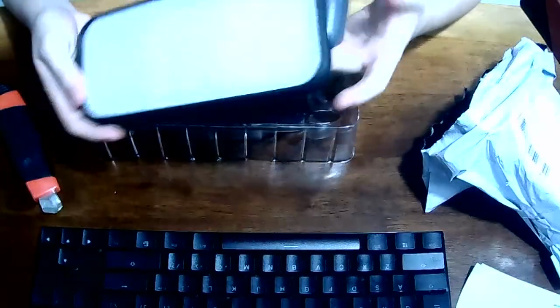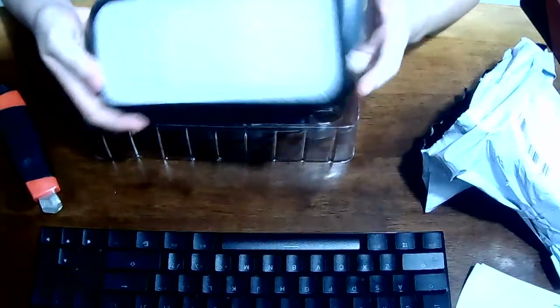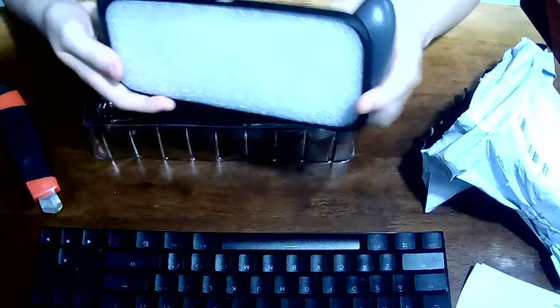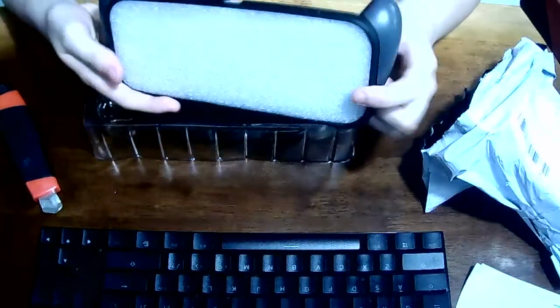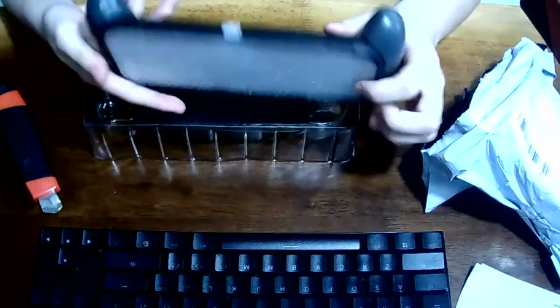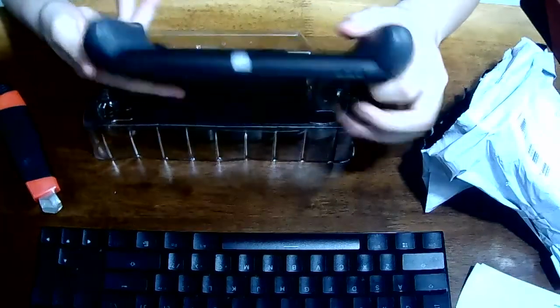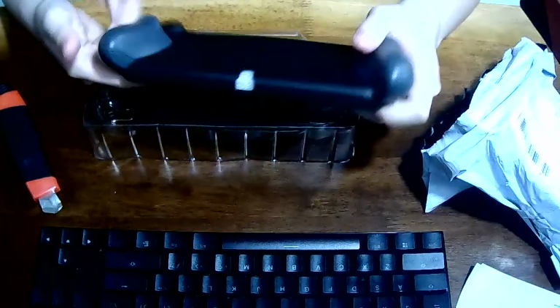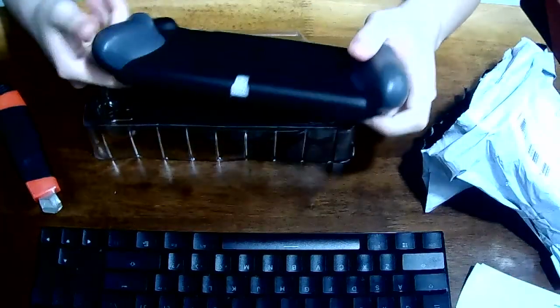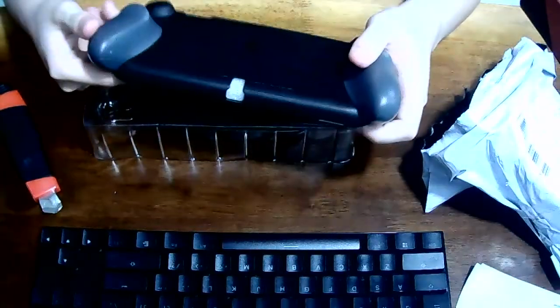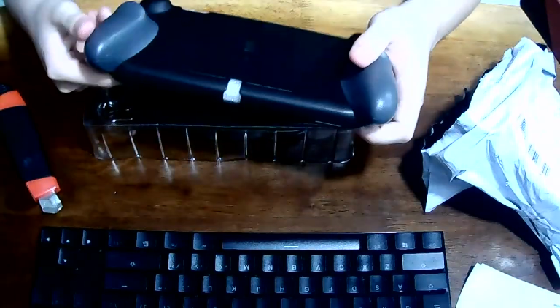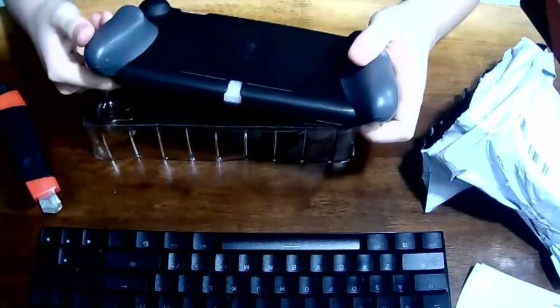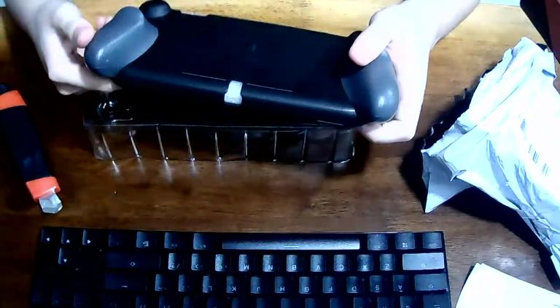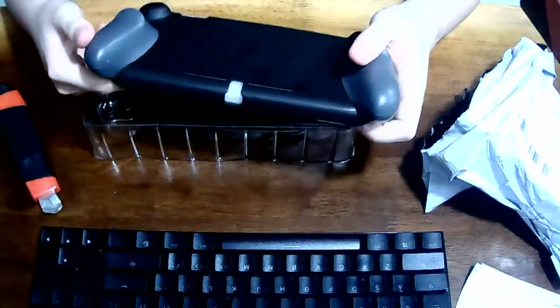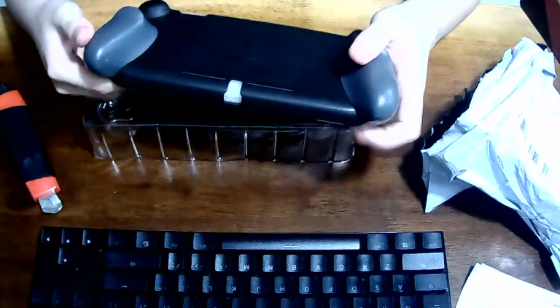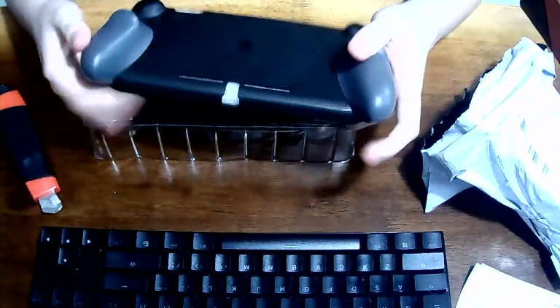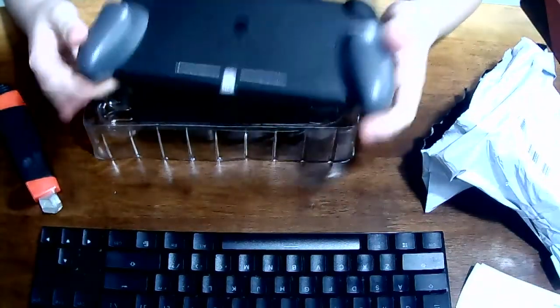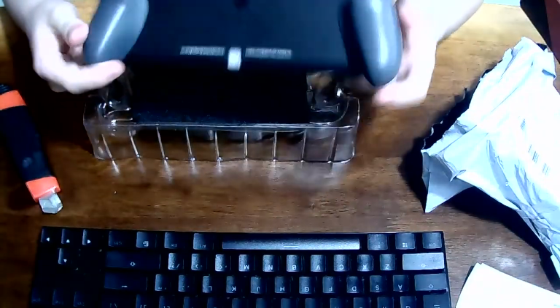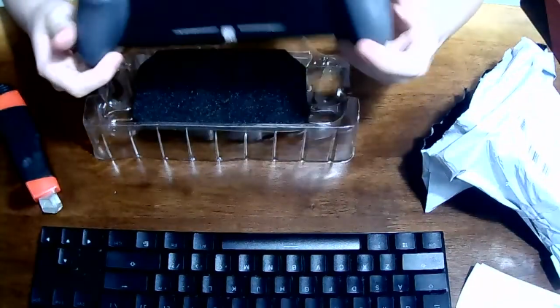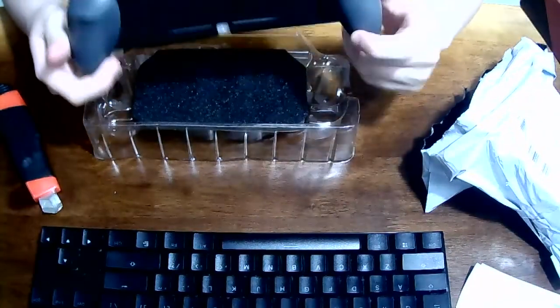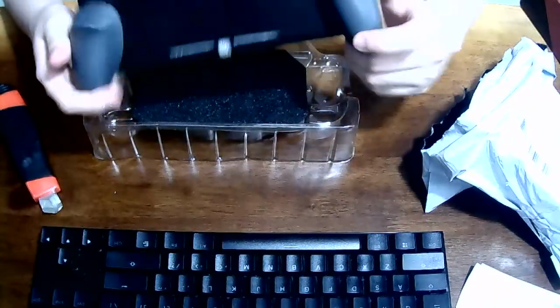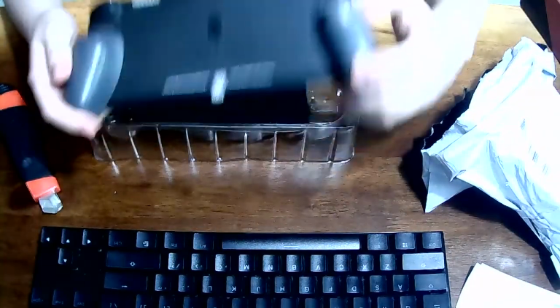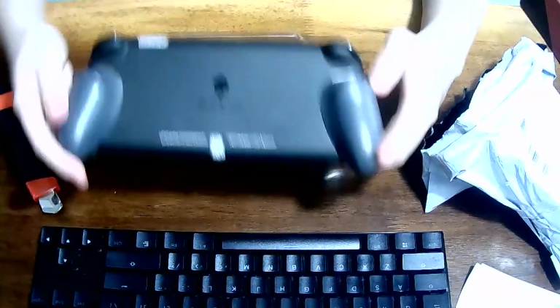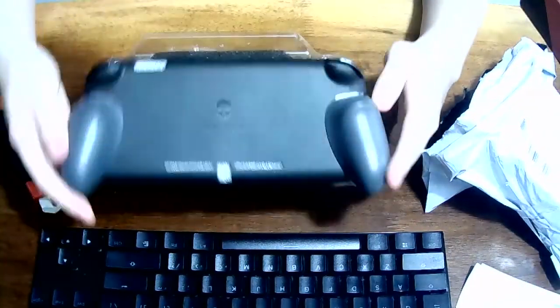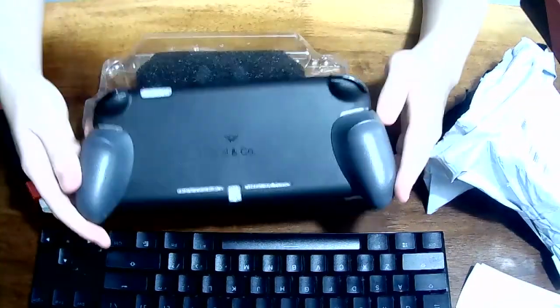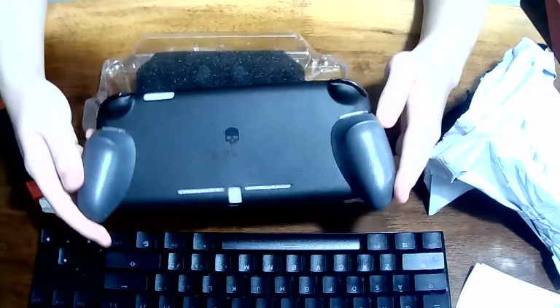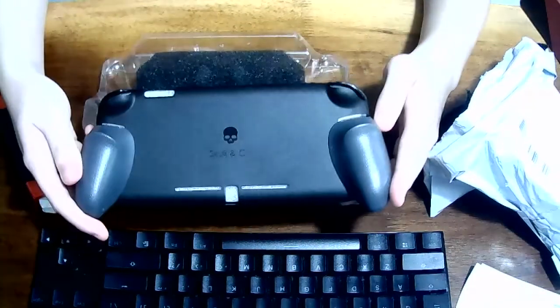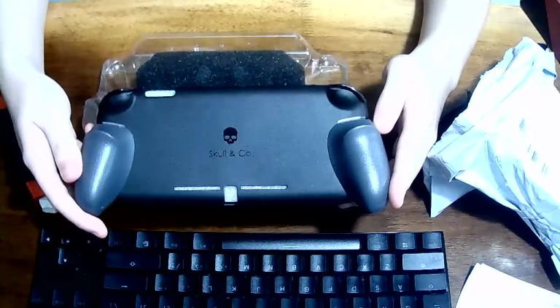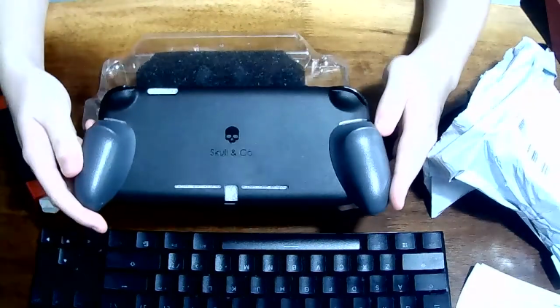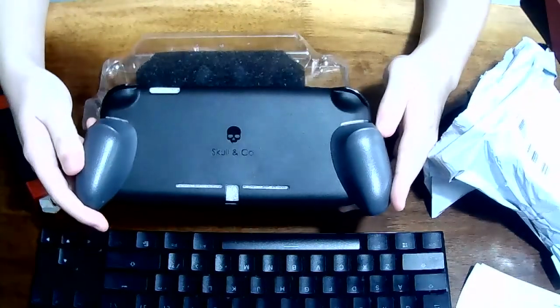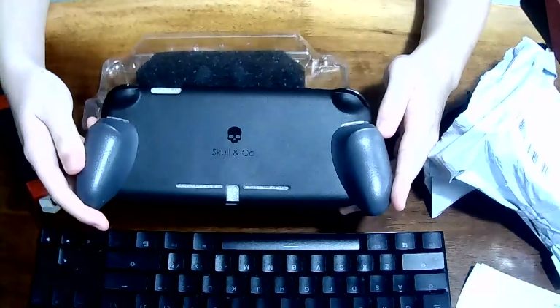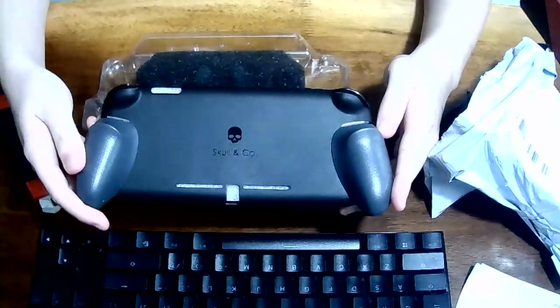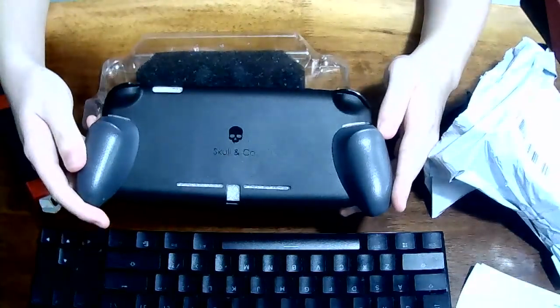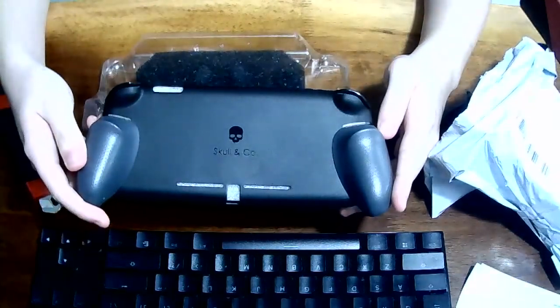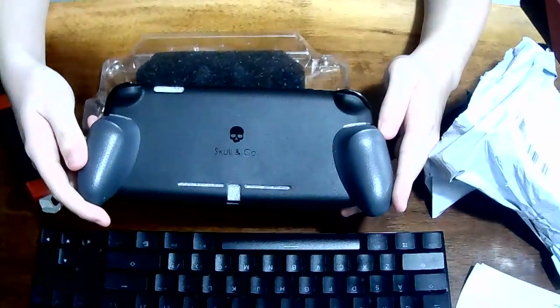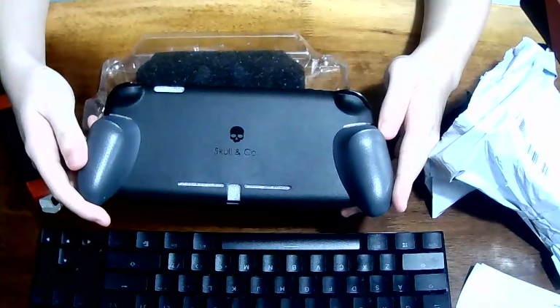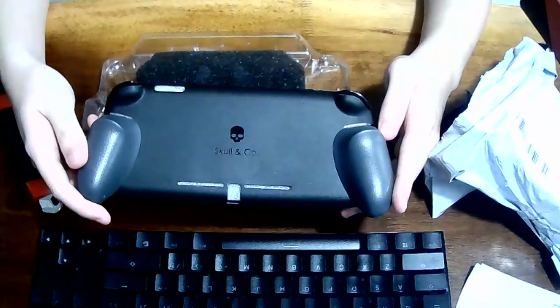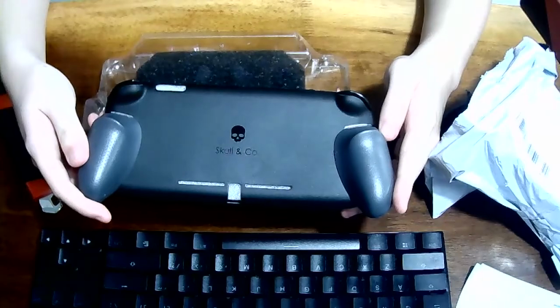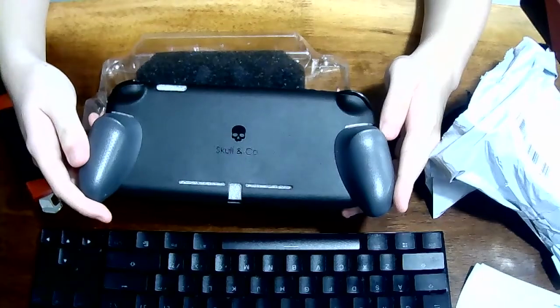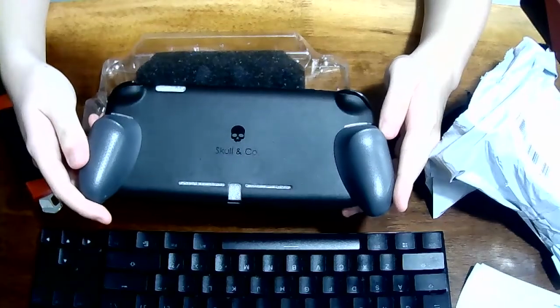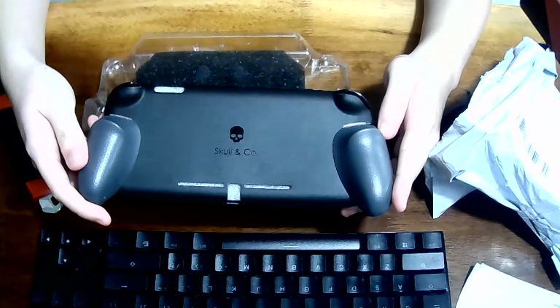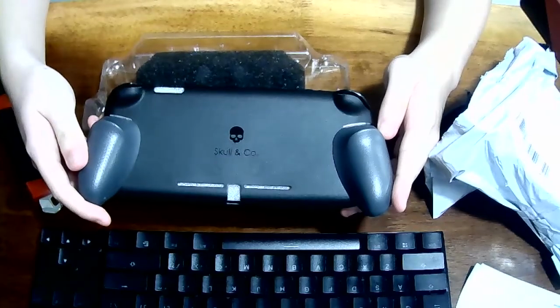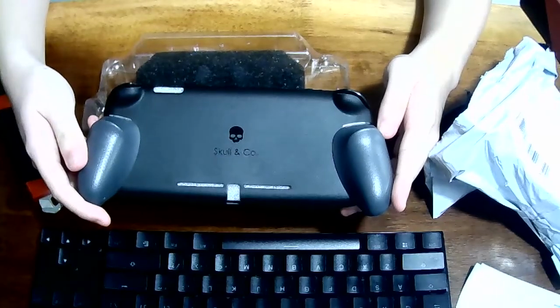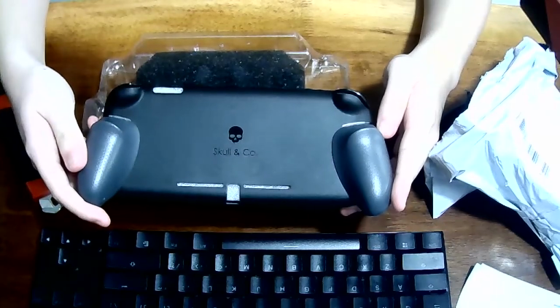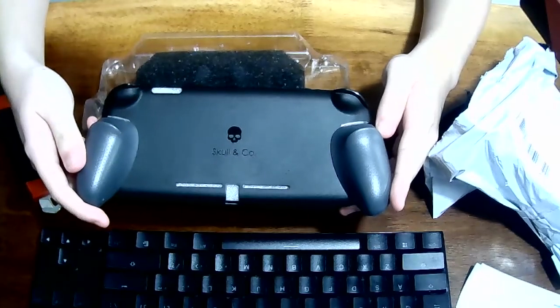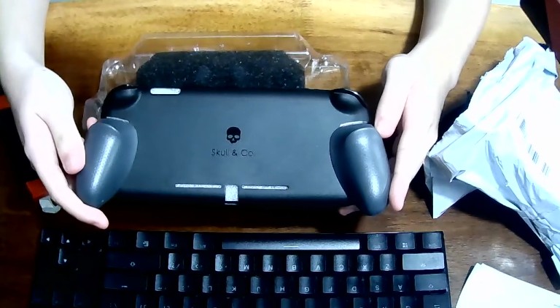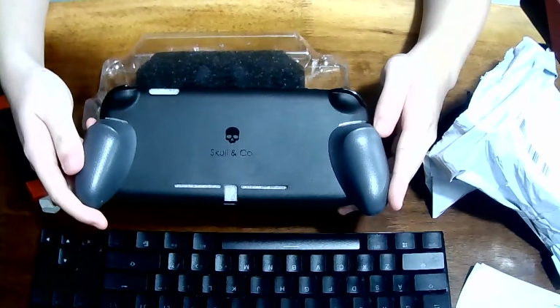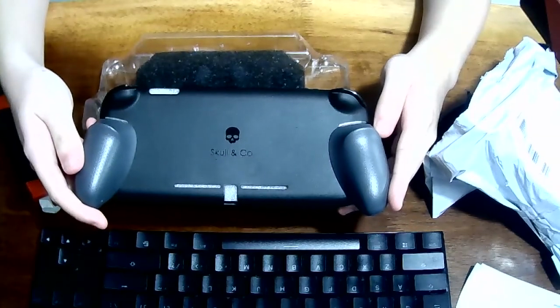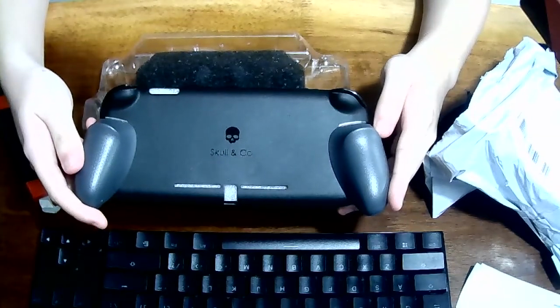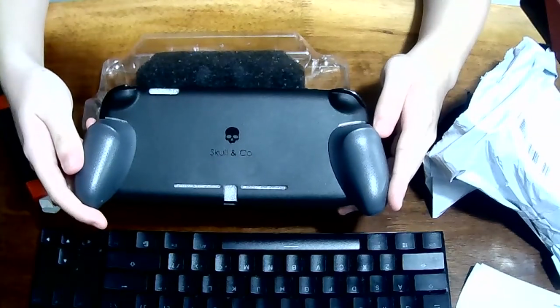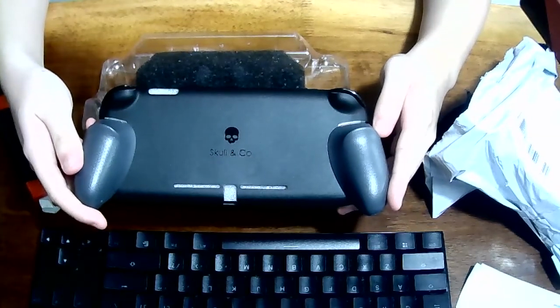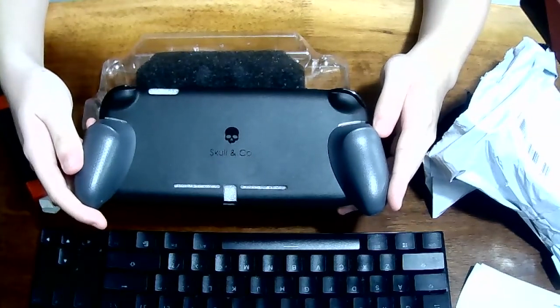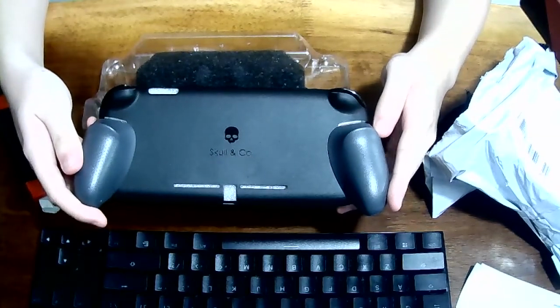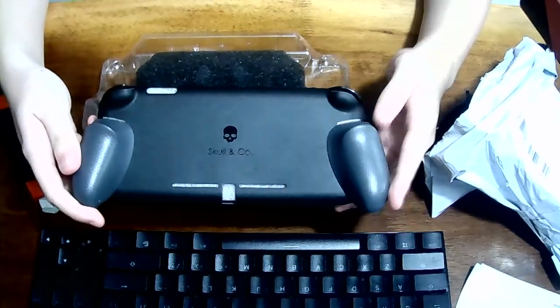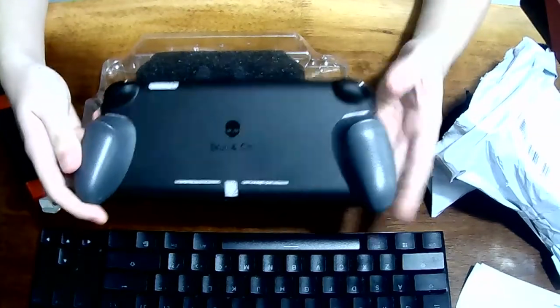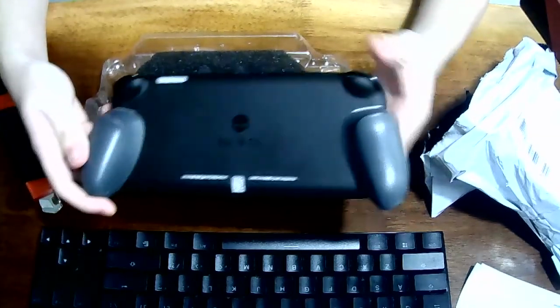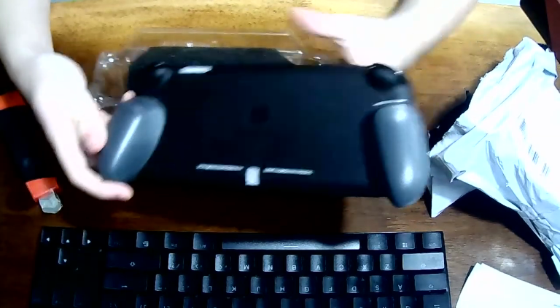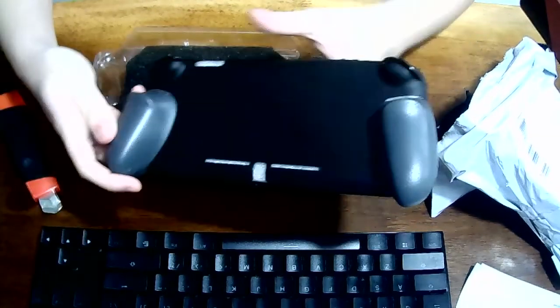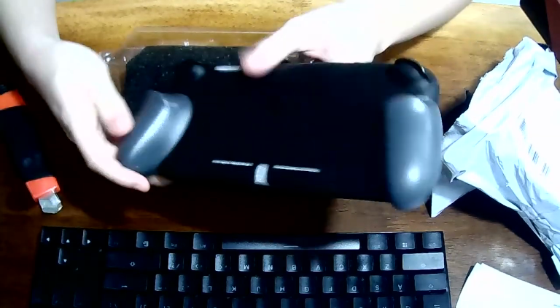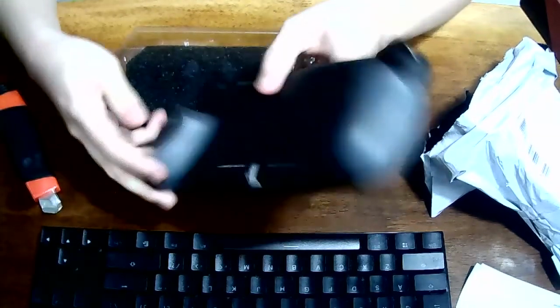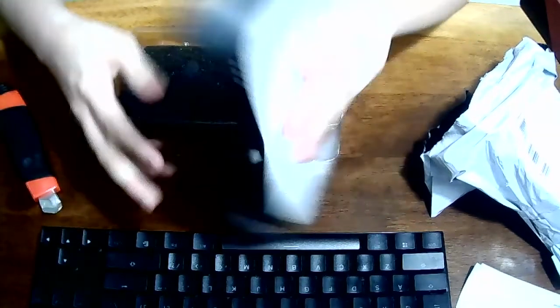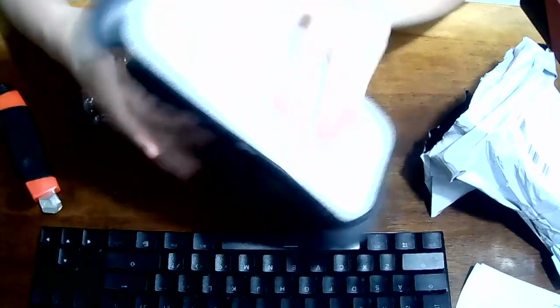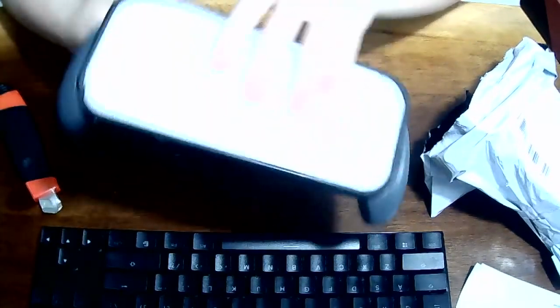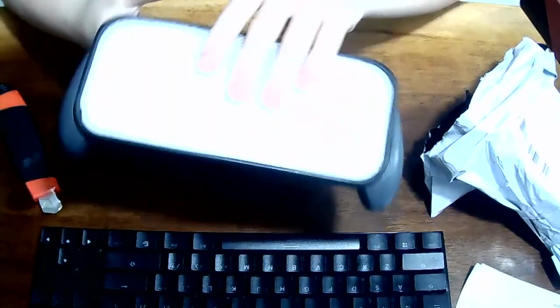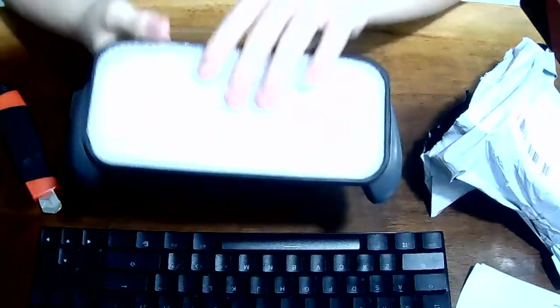This is me testing it out. My first impression is it's quite comfortable. Let's see, look at that color. Damn!